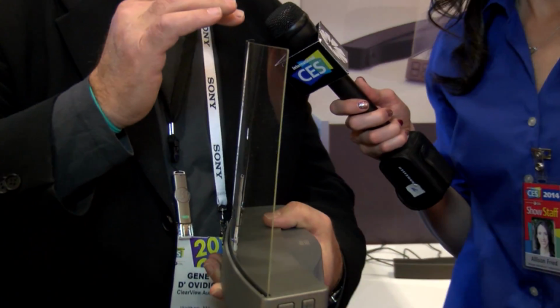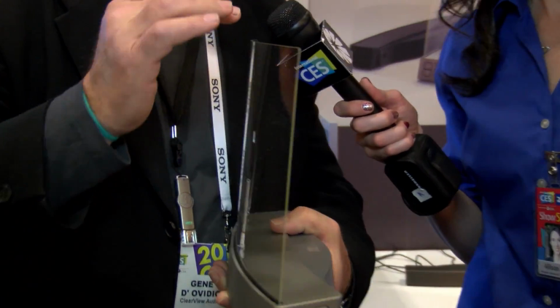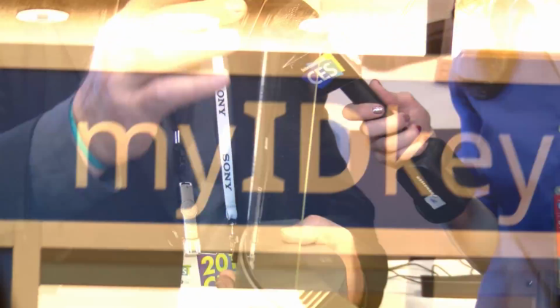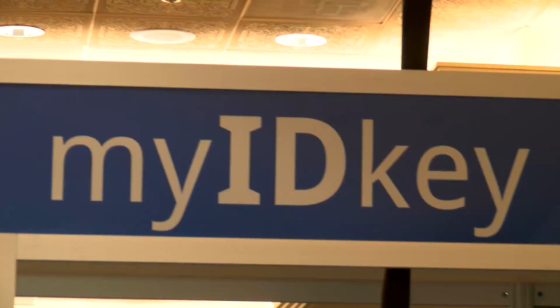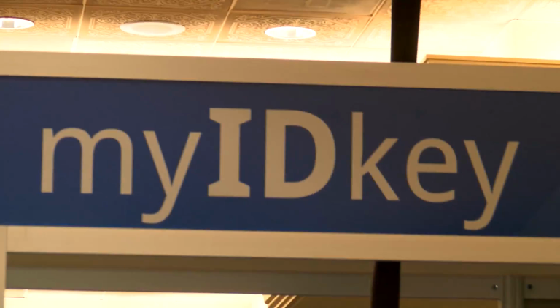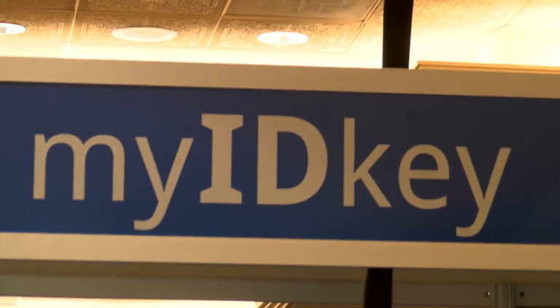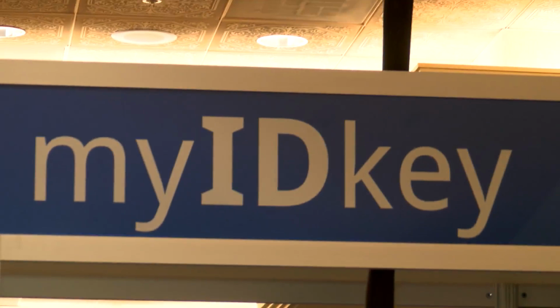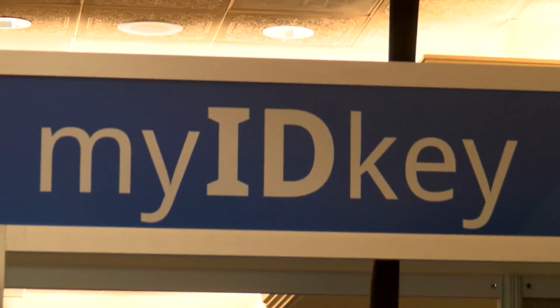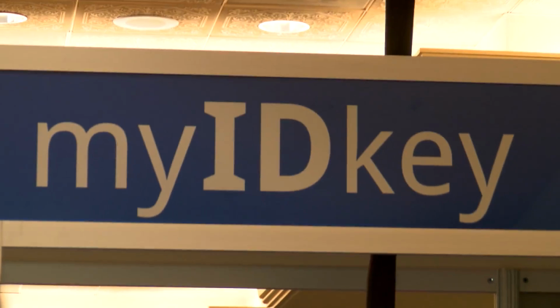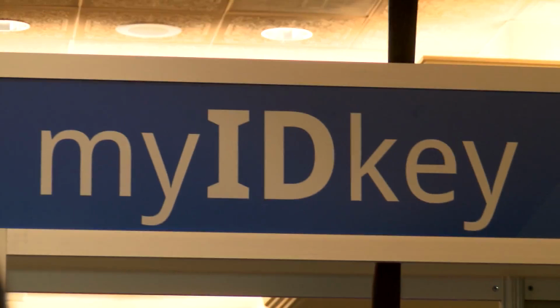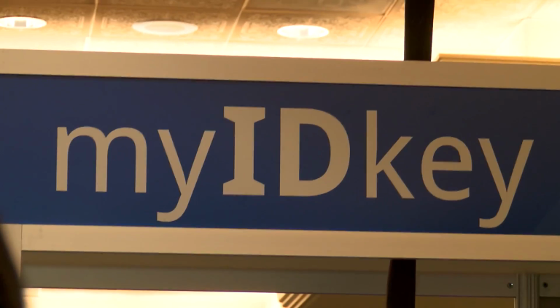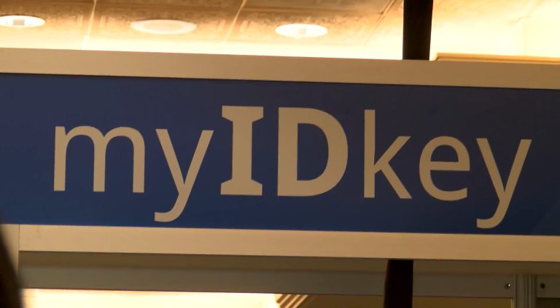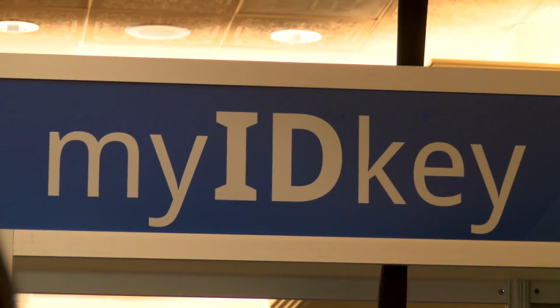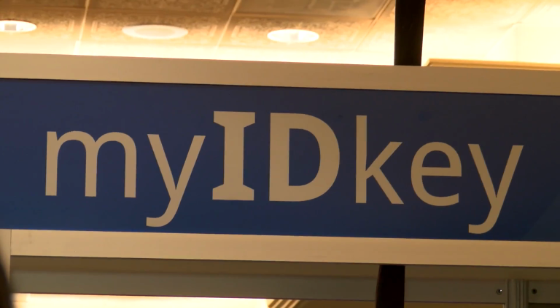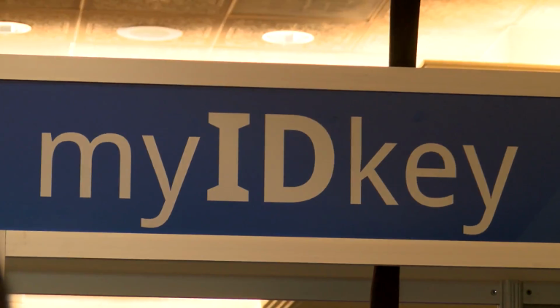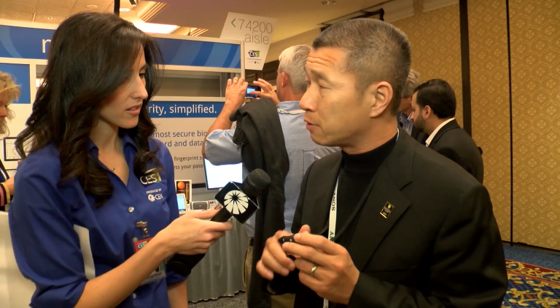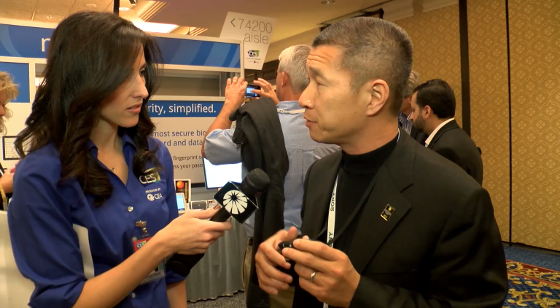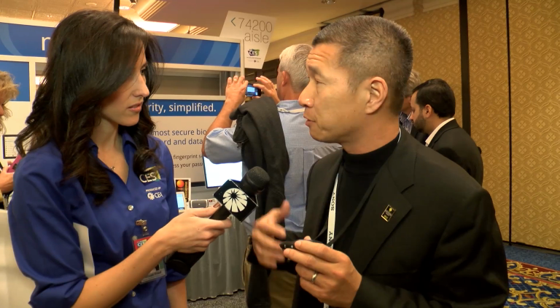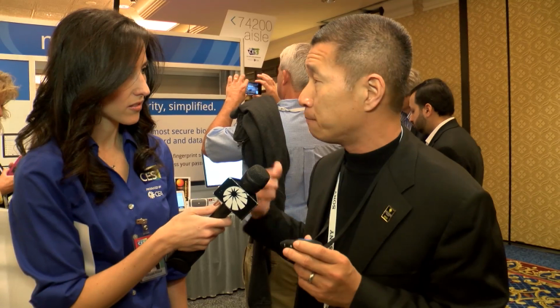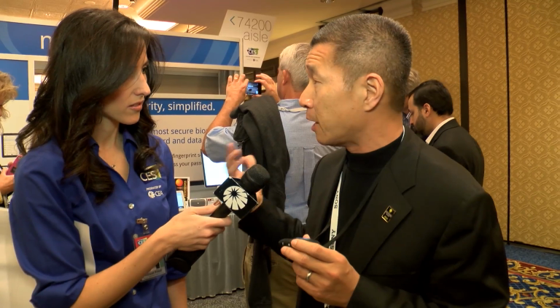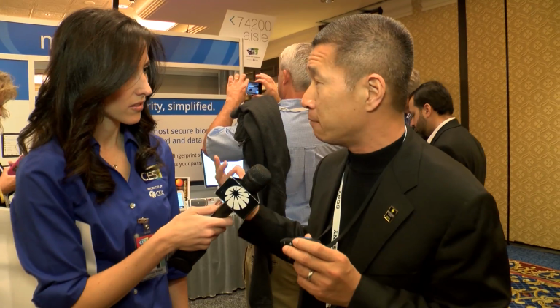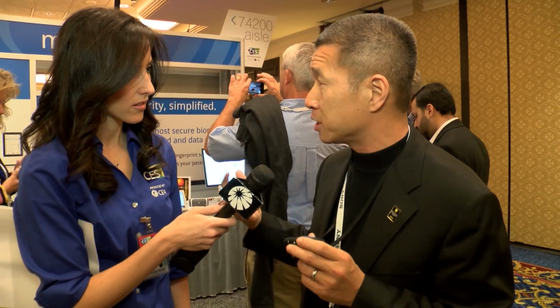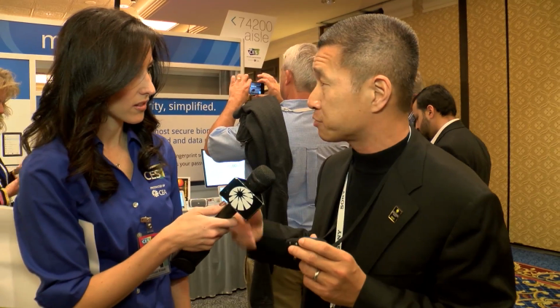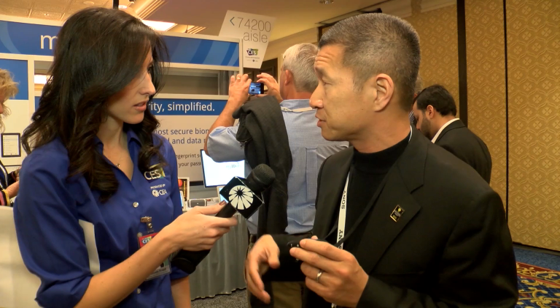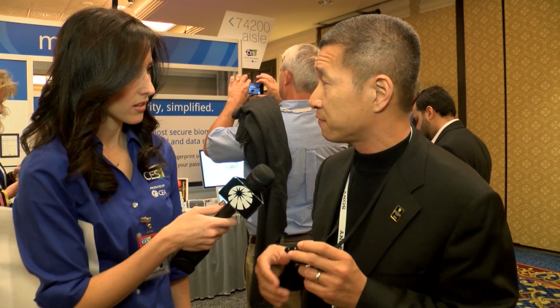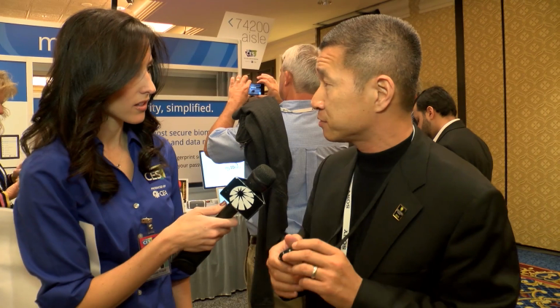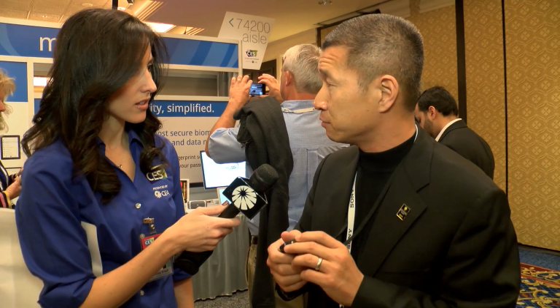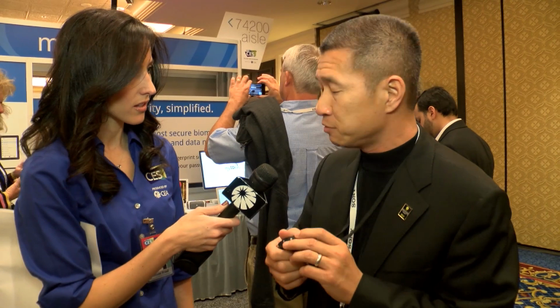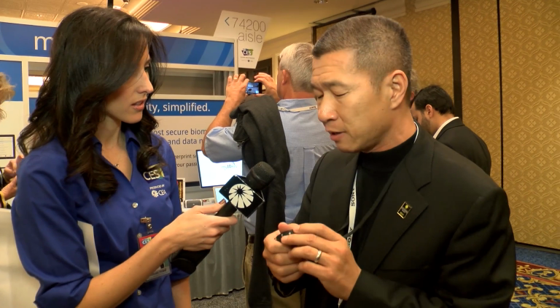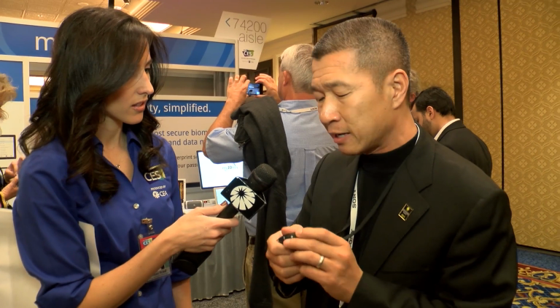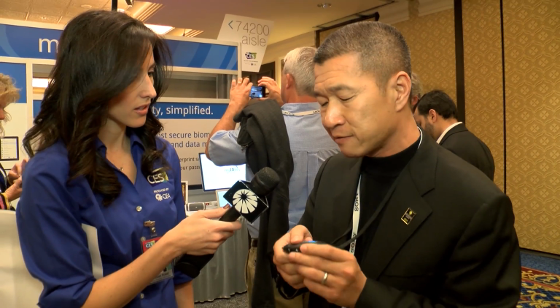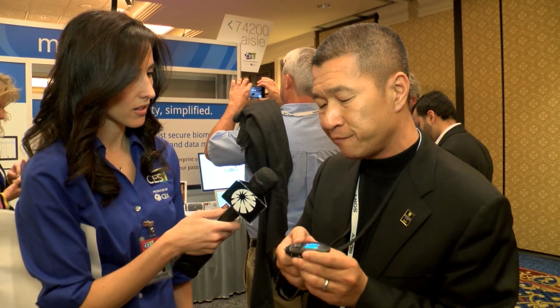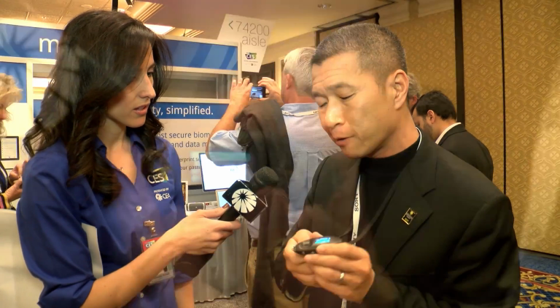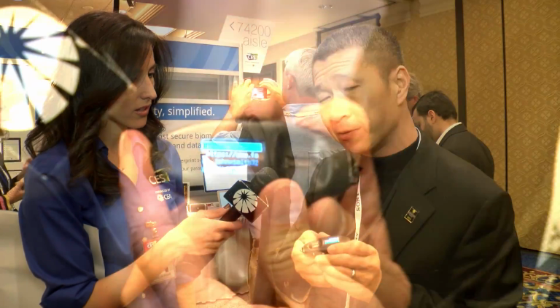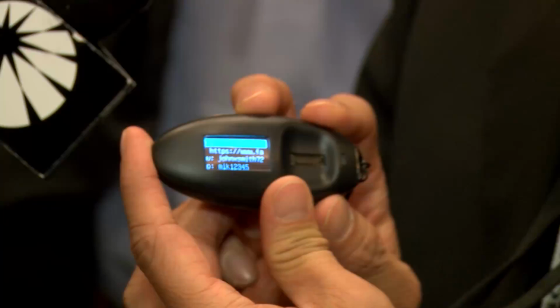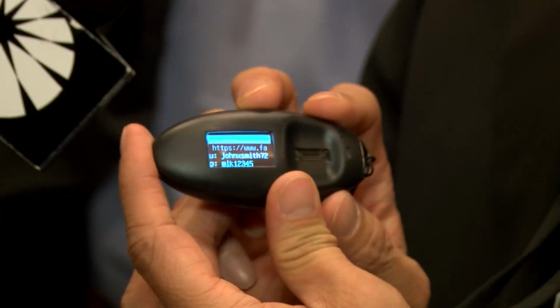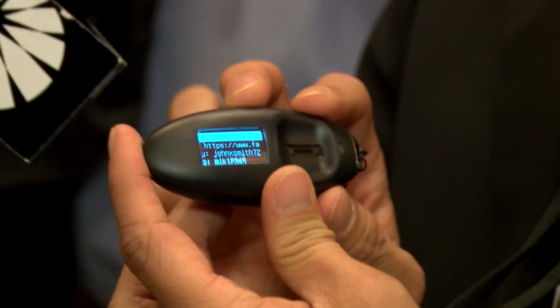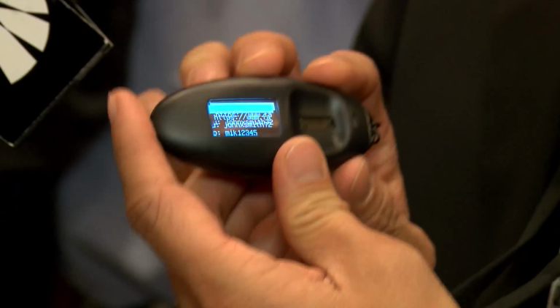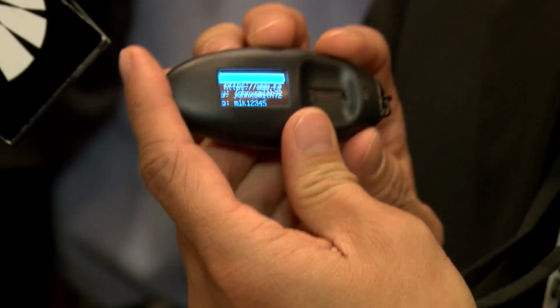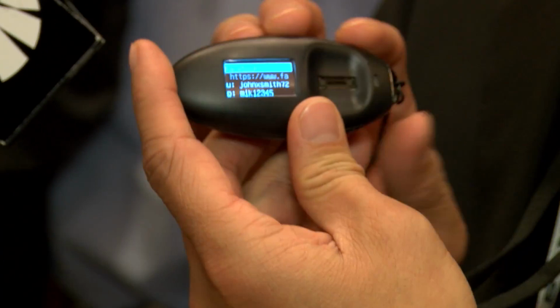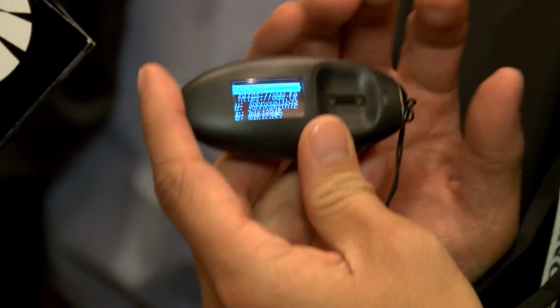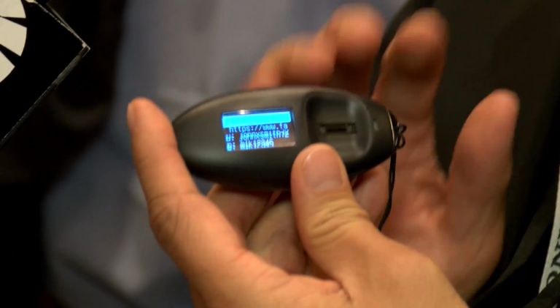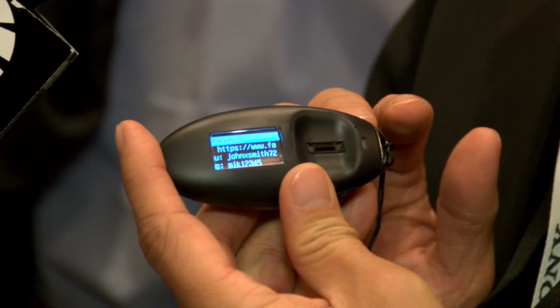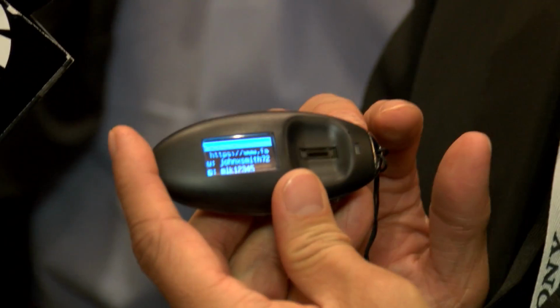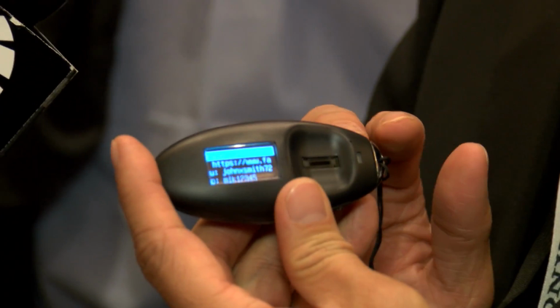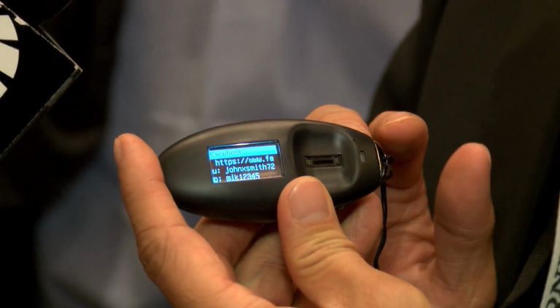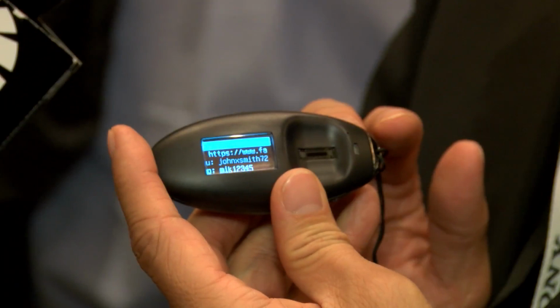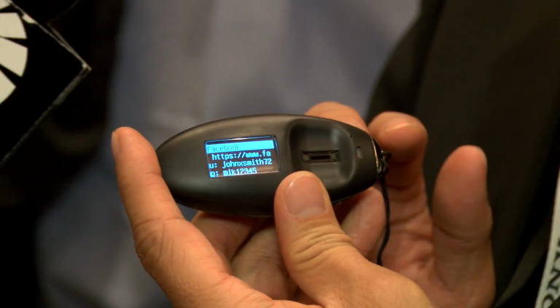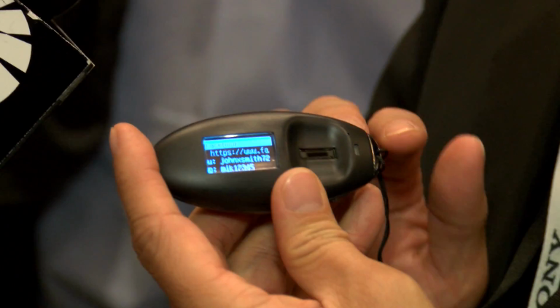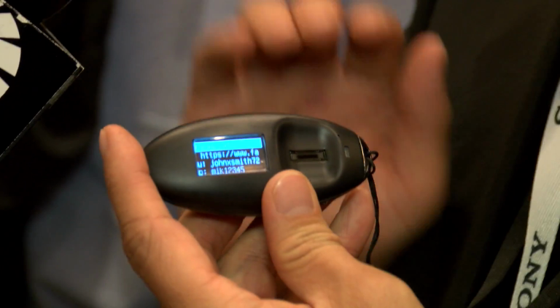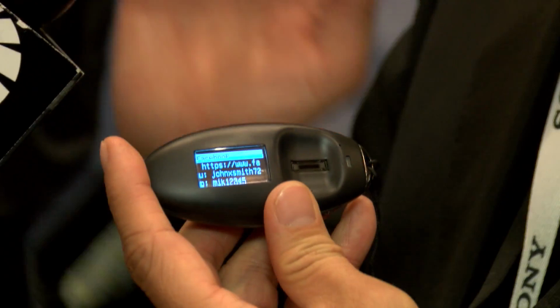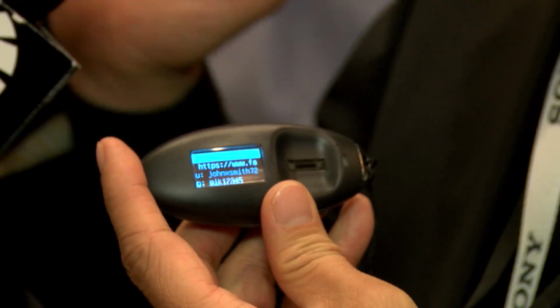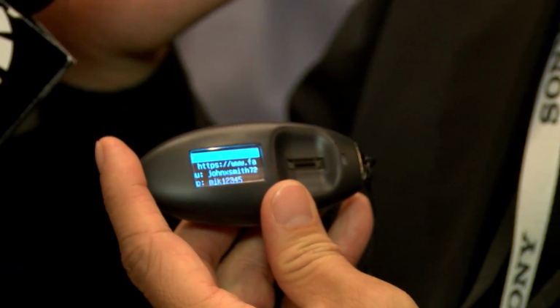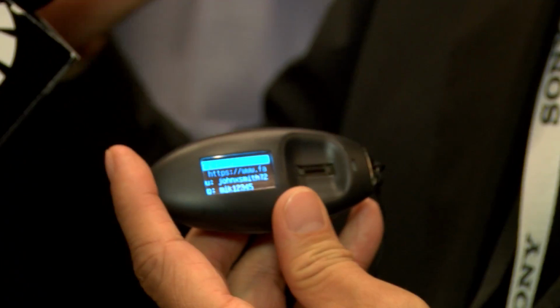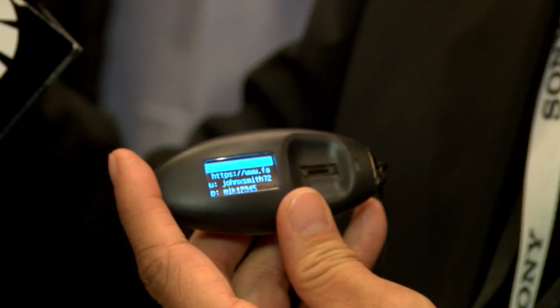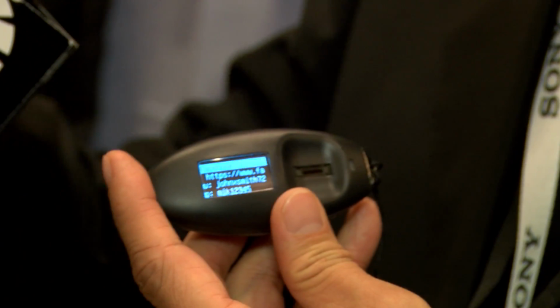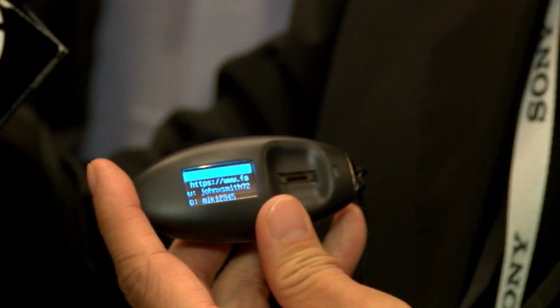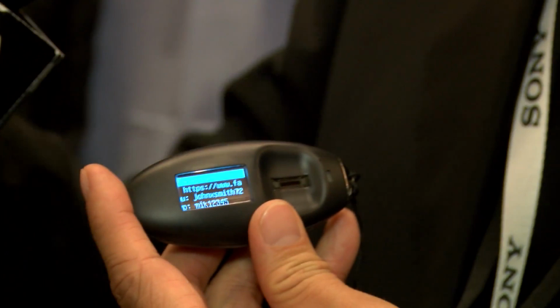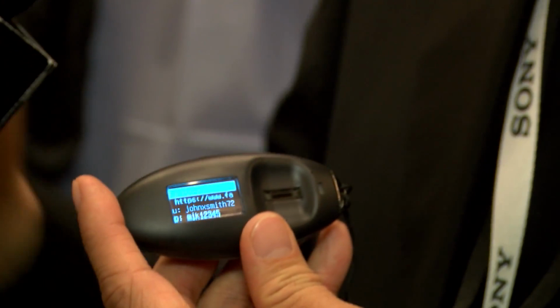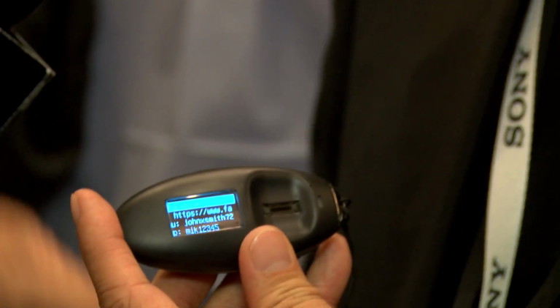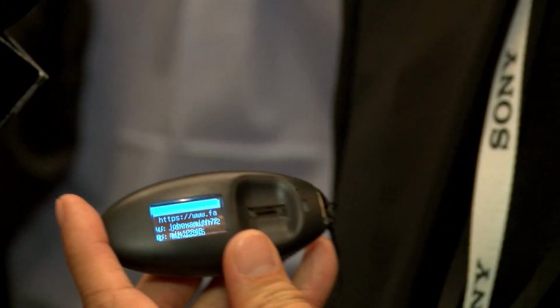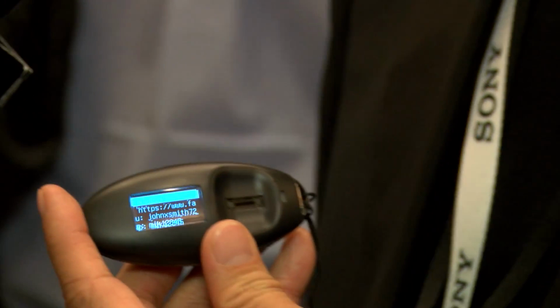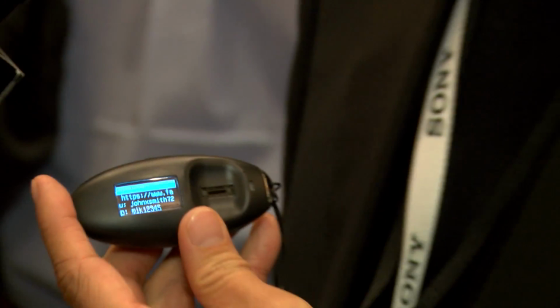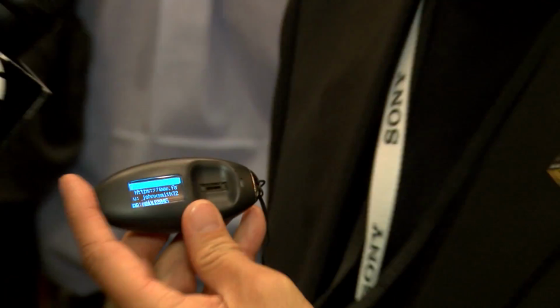We protect your passwords by using what we call biometrics. It has a fingerprint sensor and you swipe your finger to get access, to activate it.